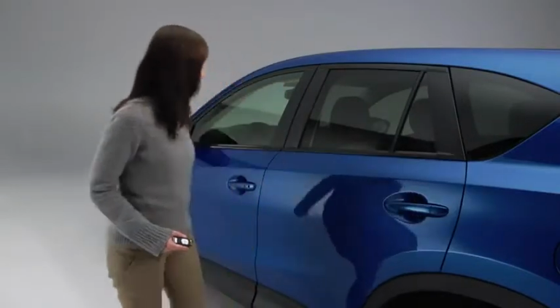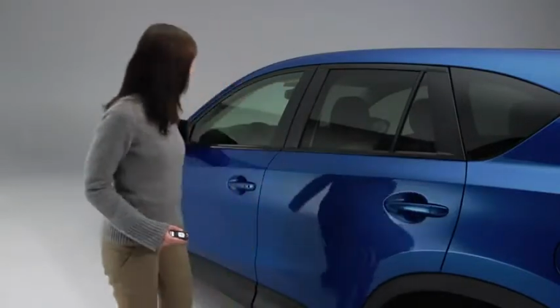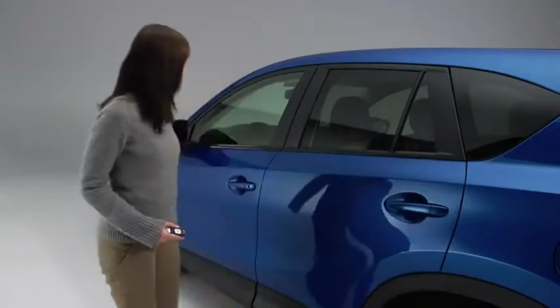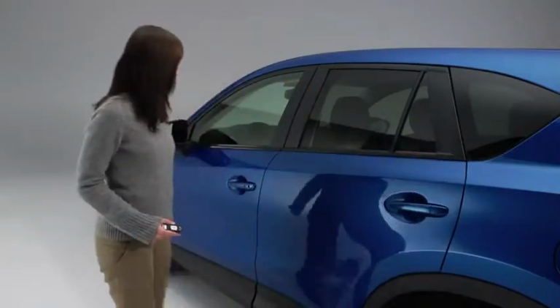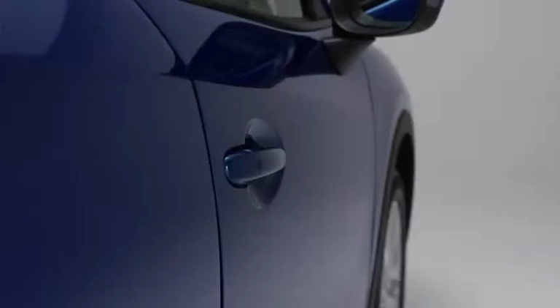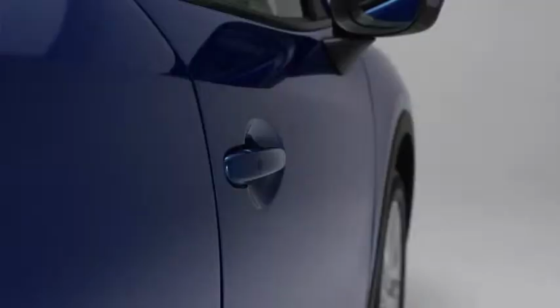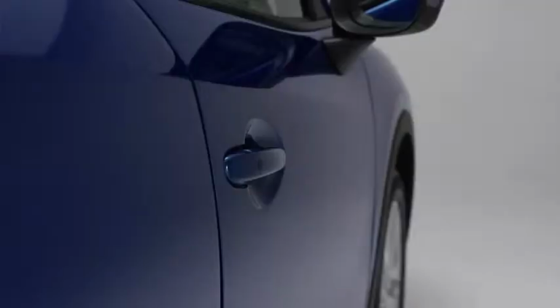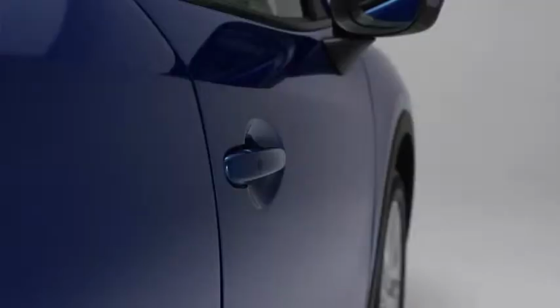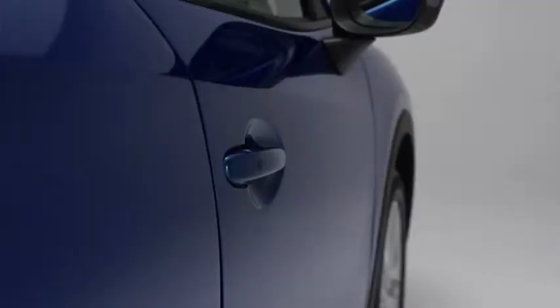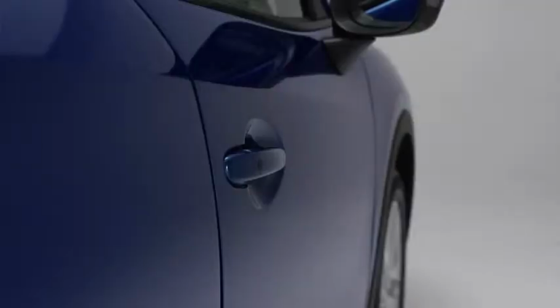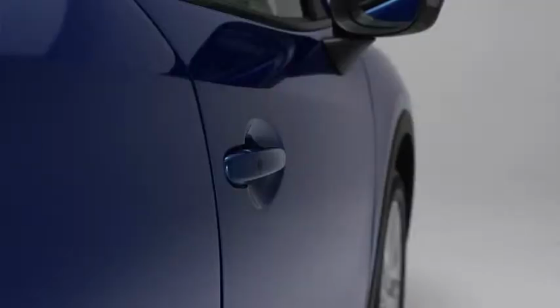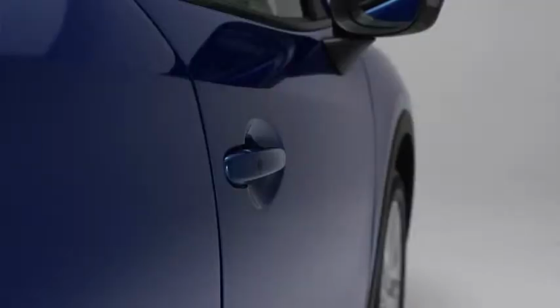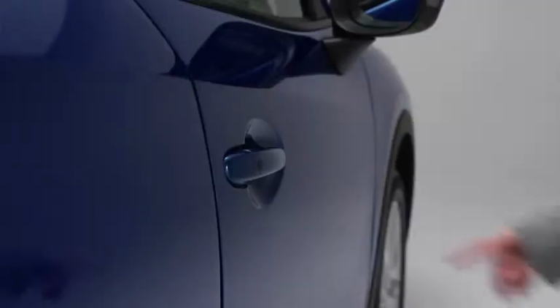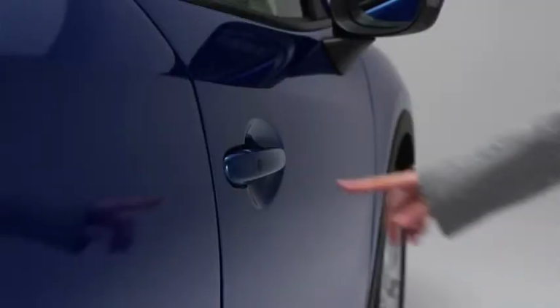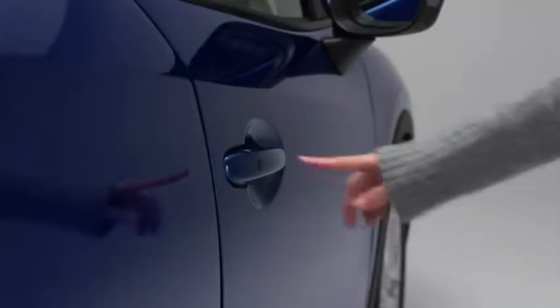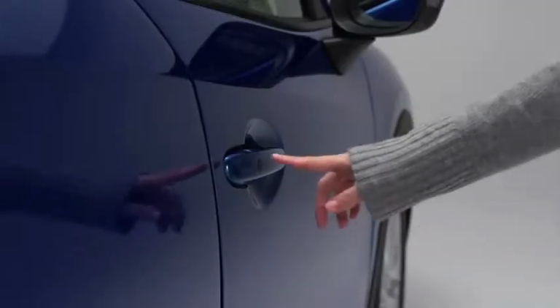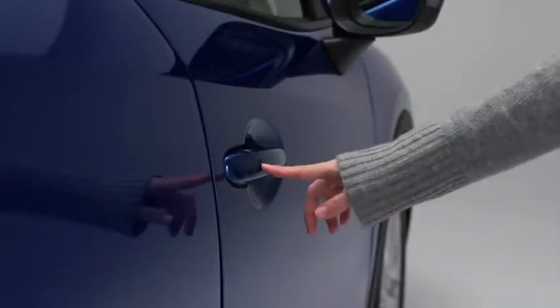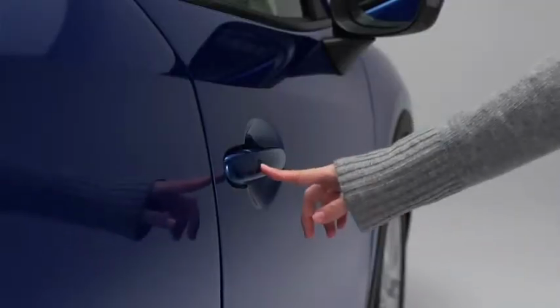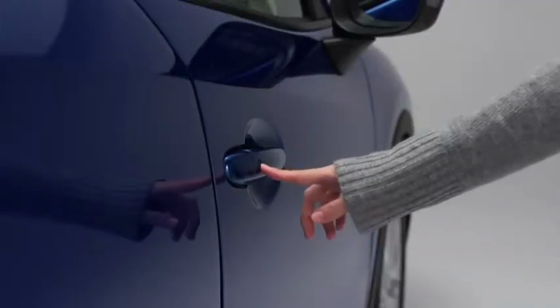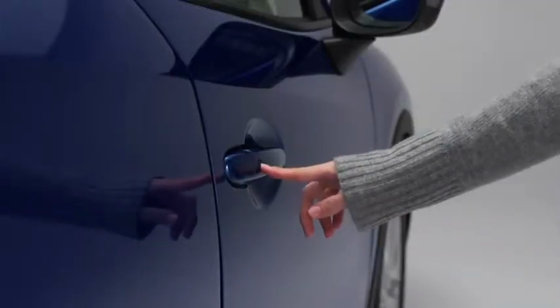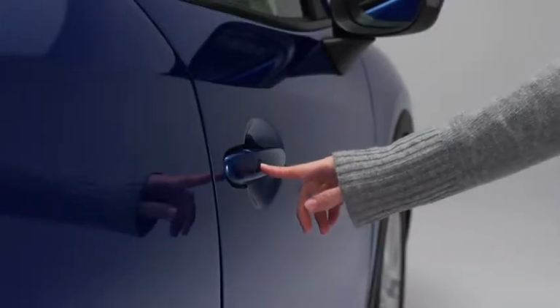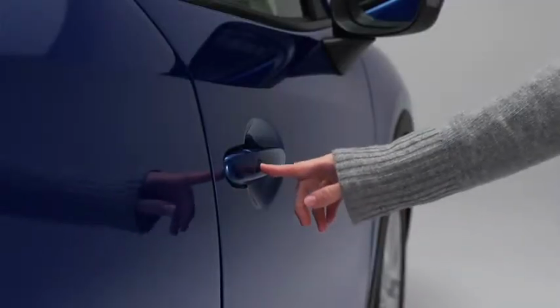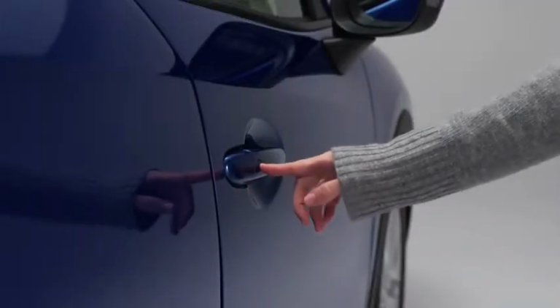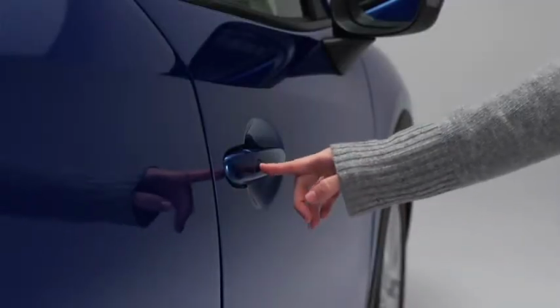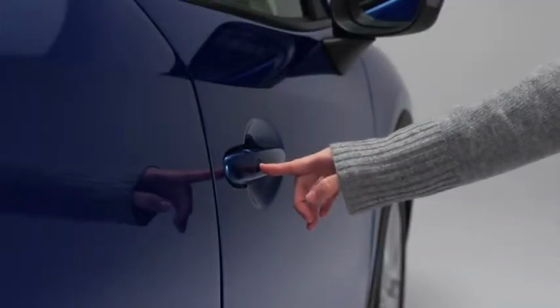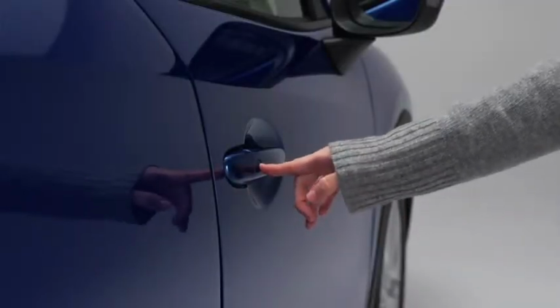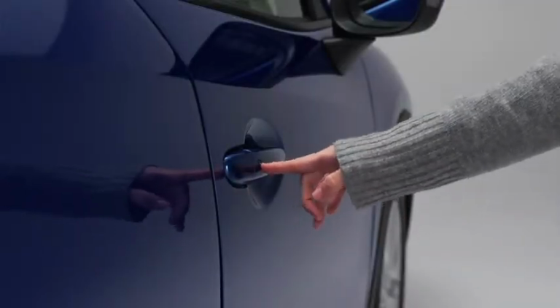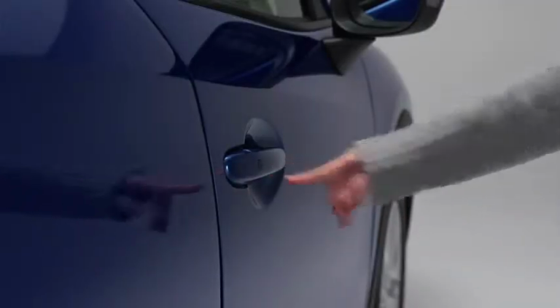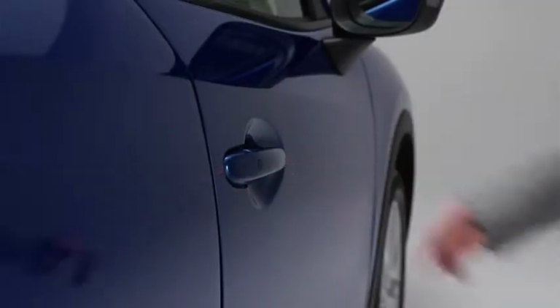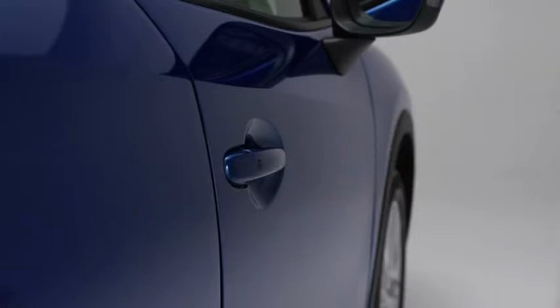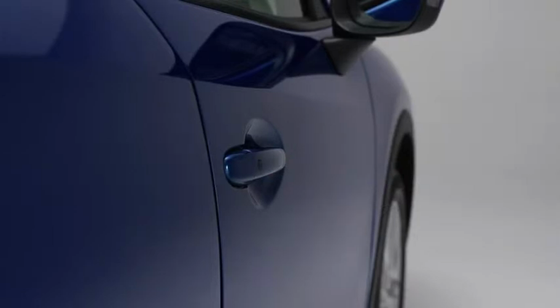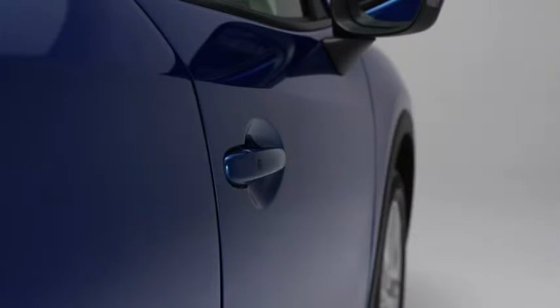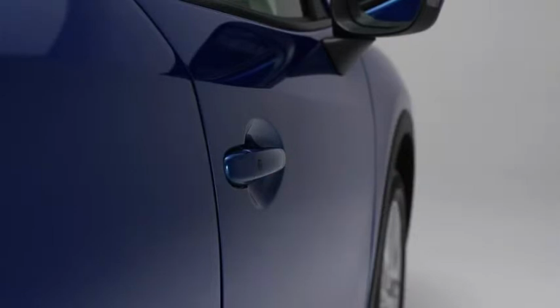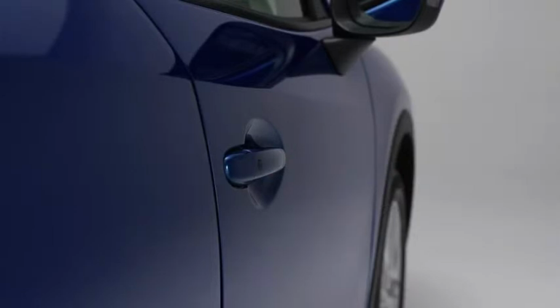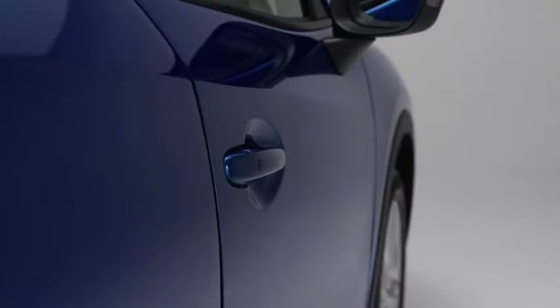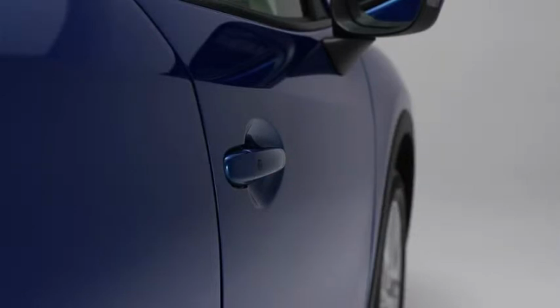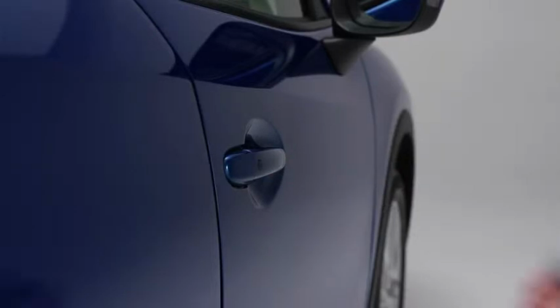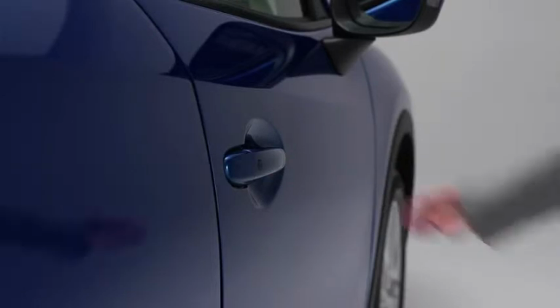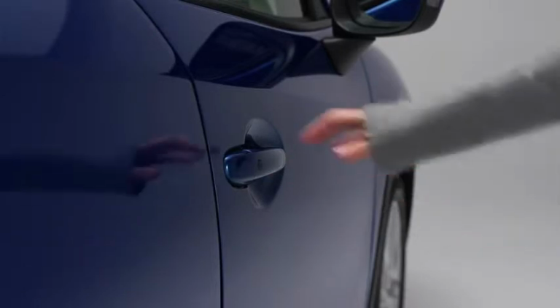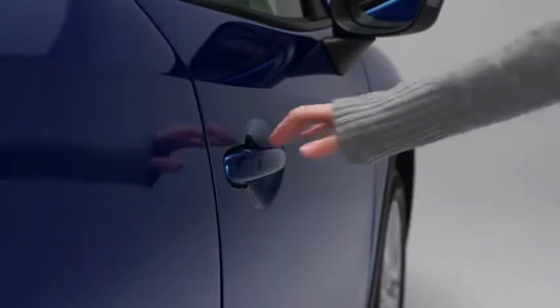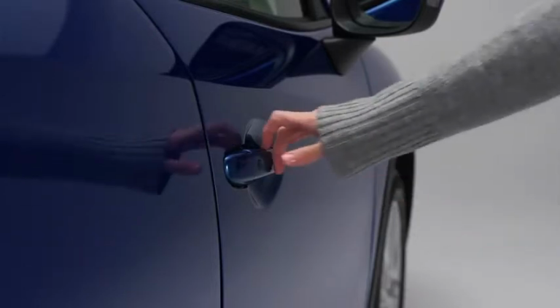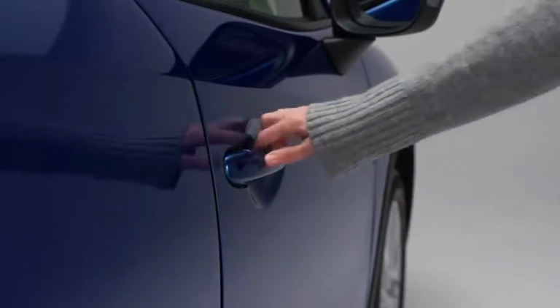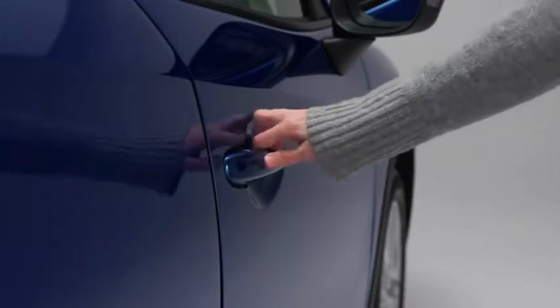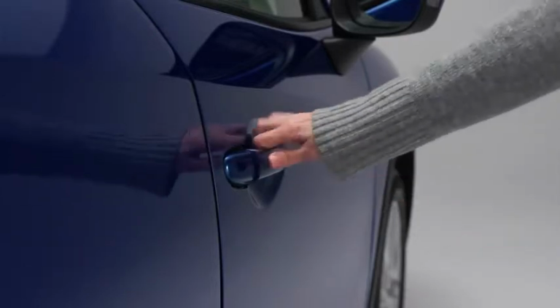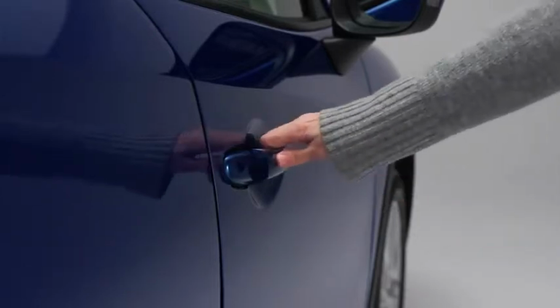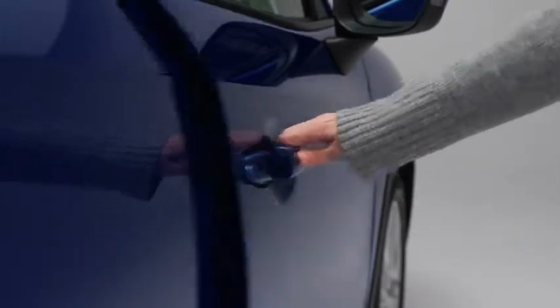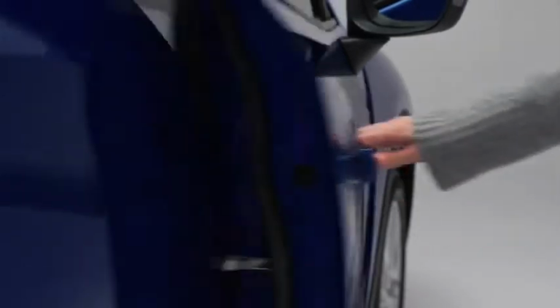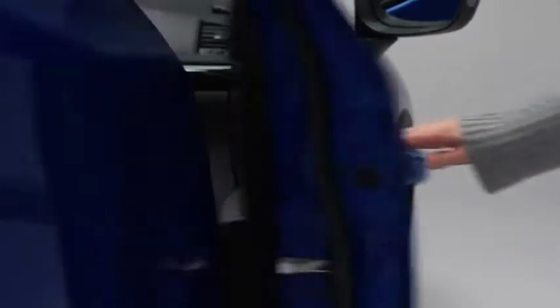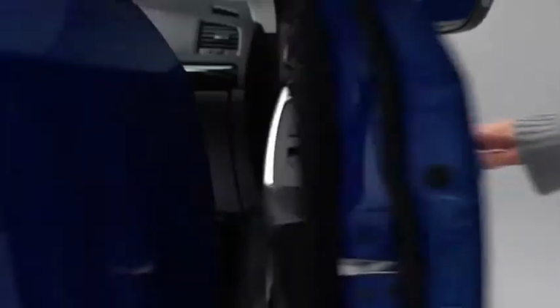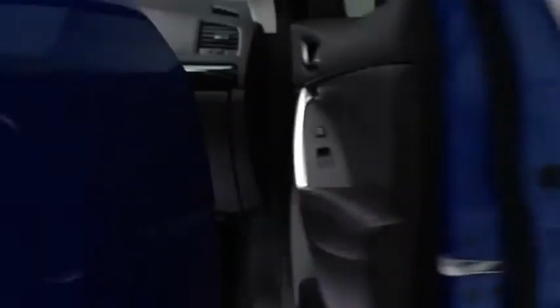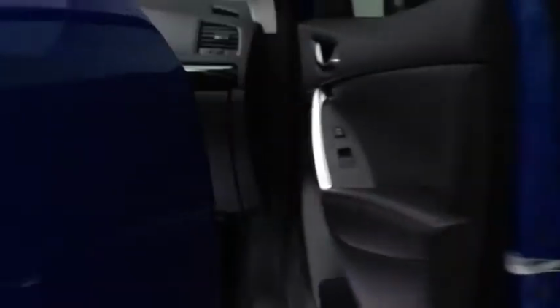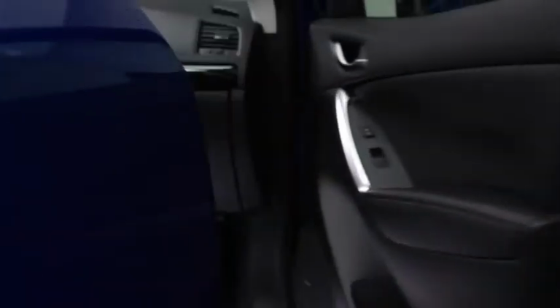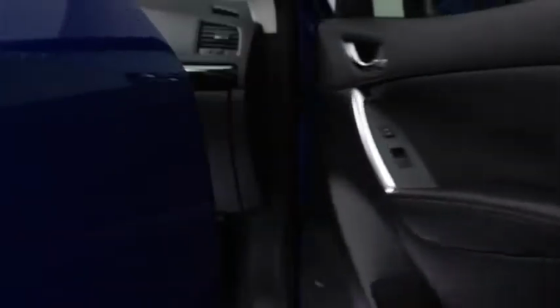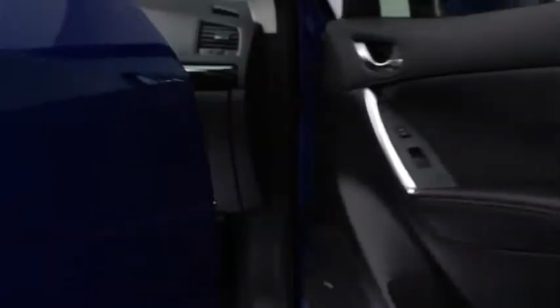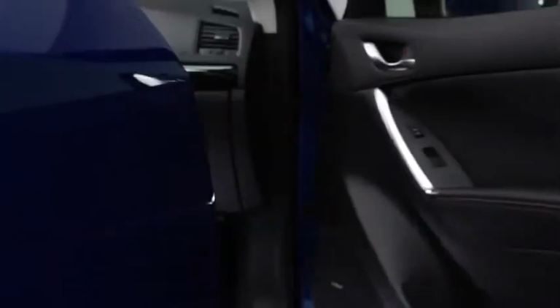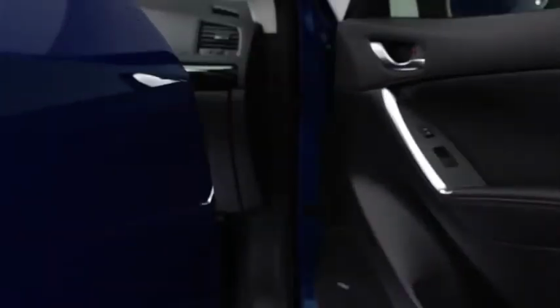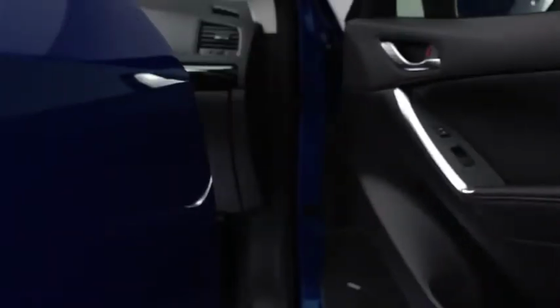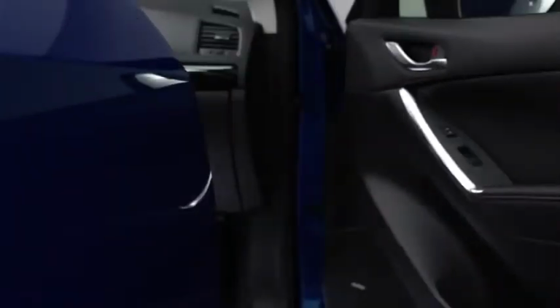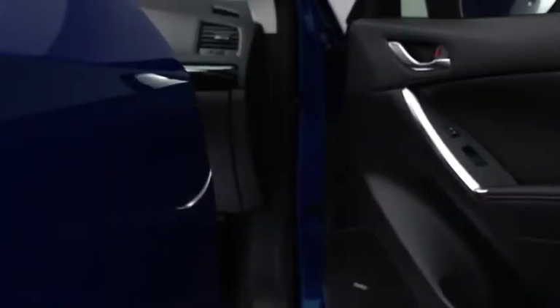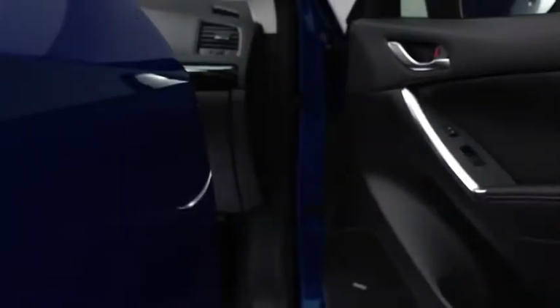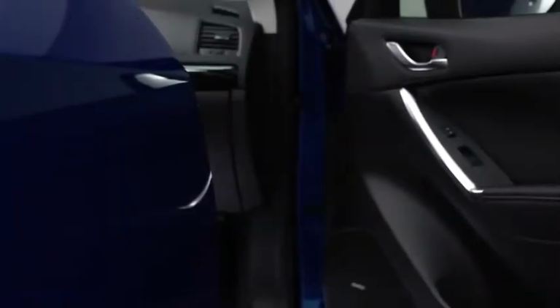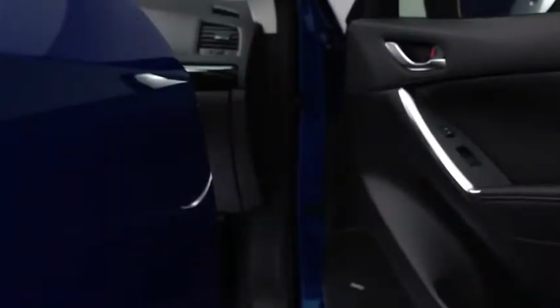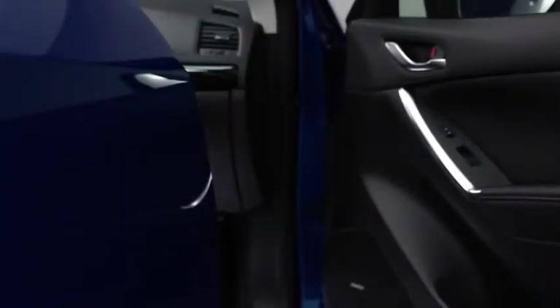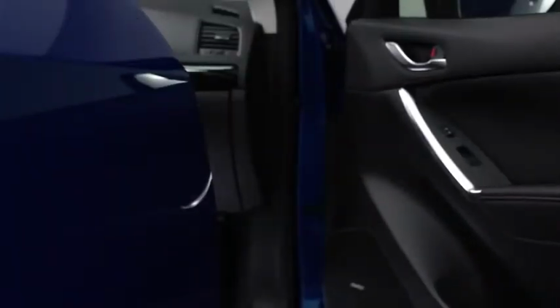To unlock the doors and the liftgate, press the front passenger's door request switch or the liftgate request switch.